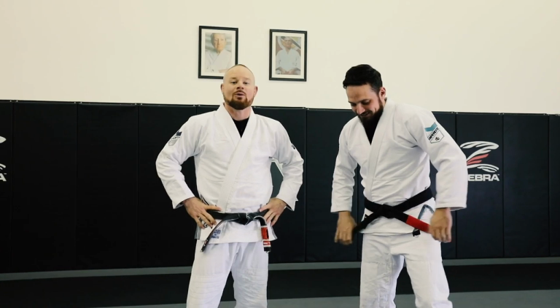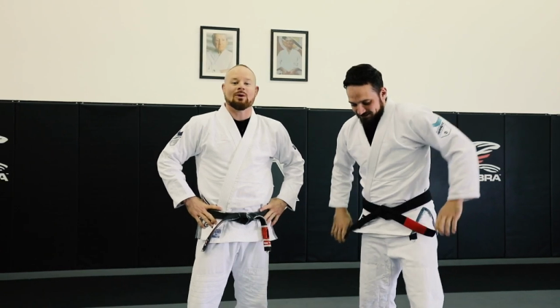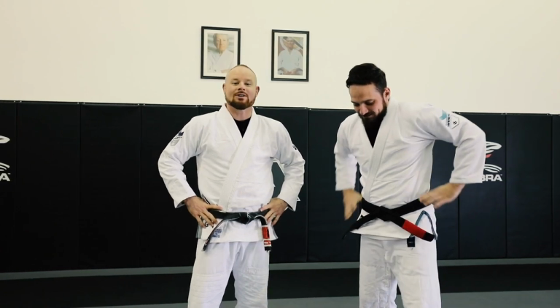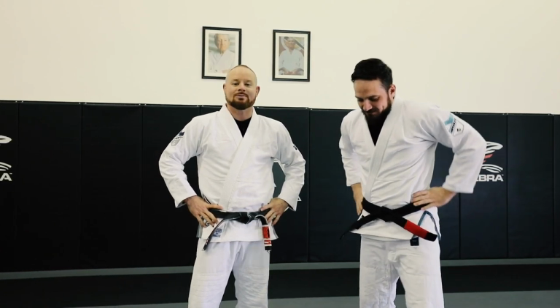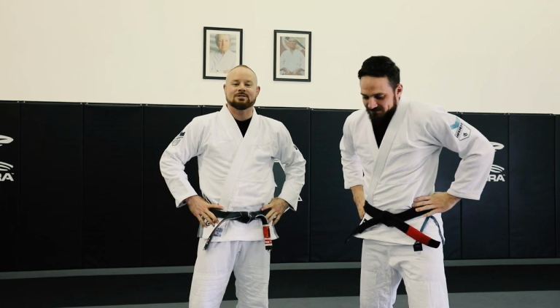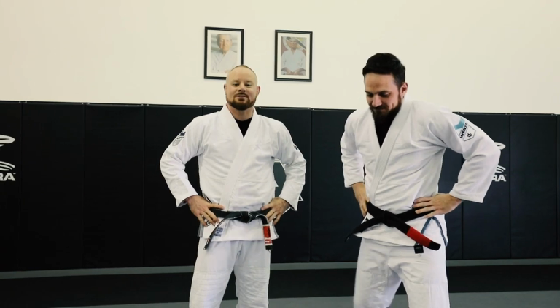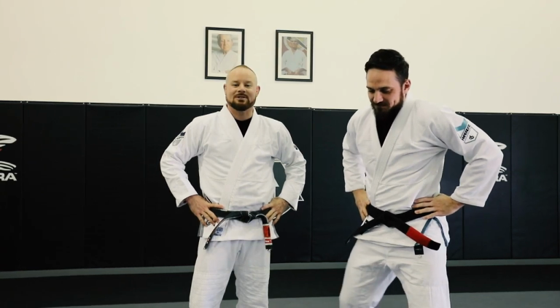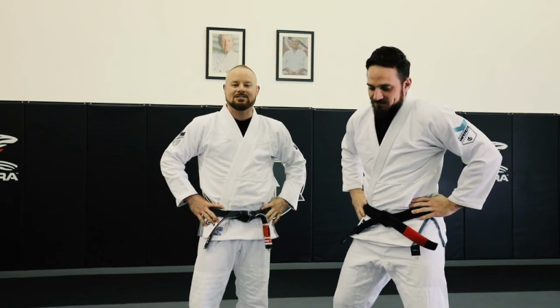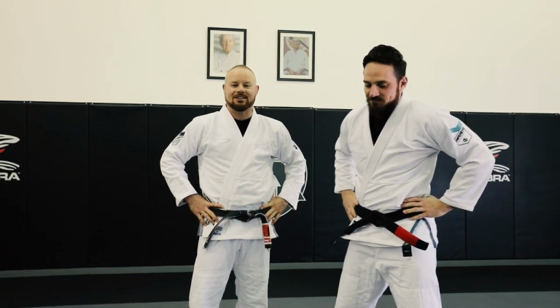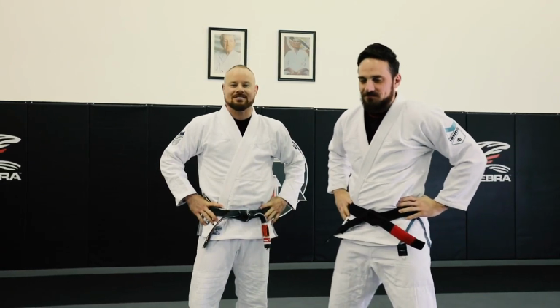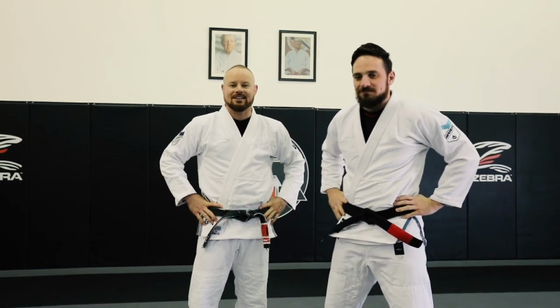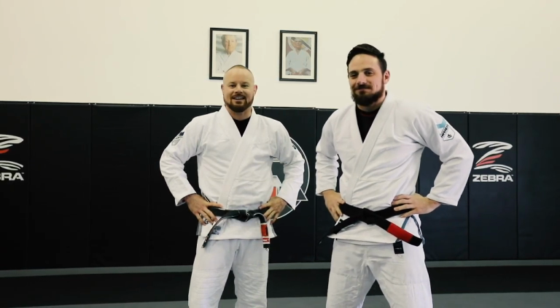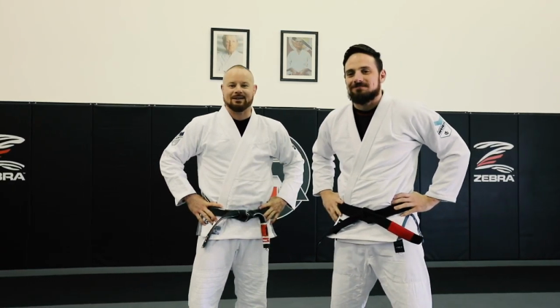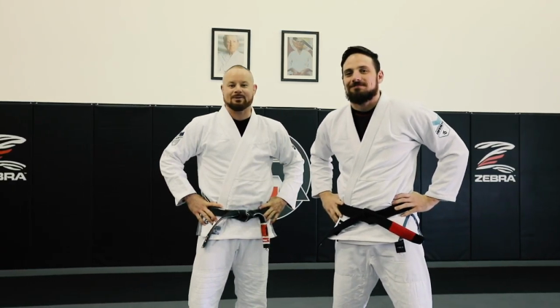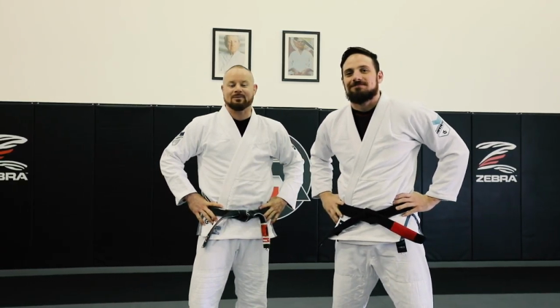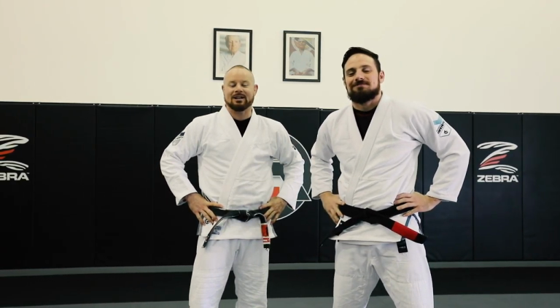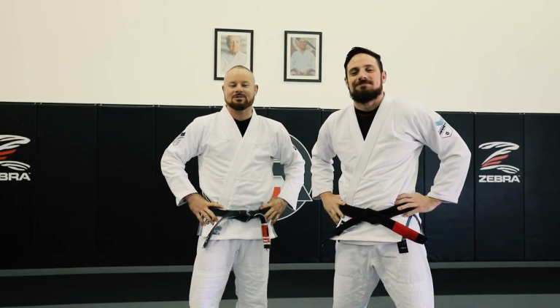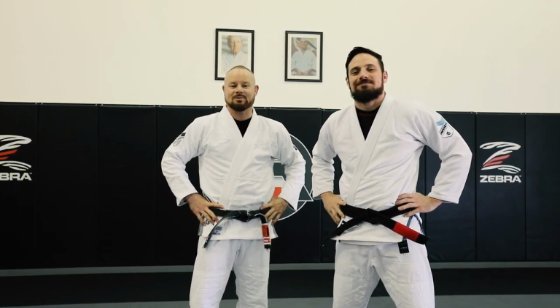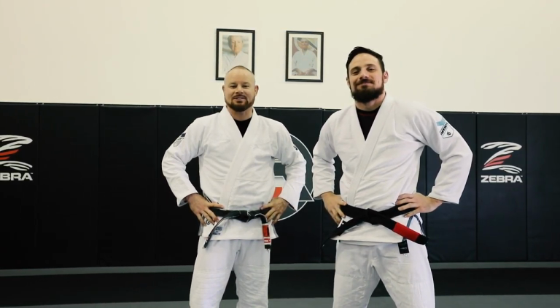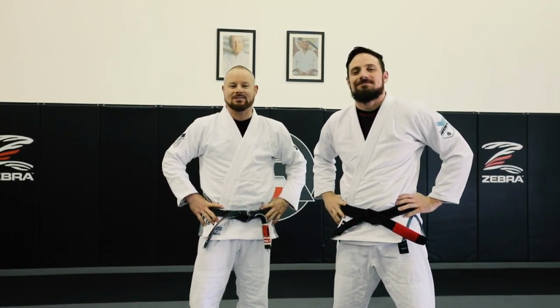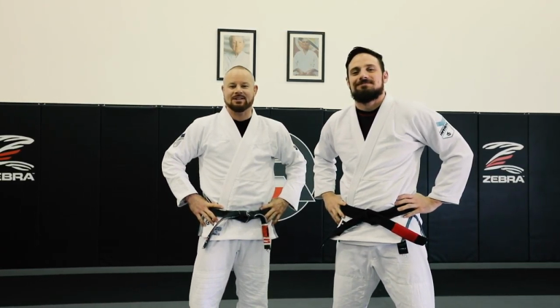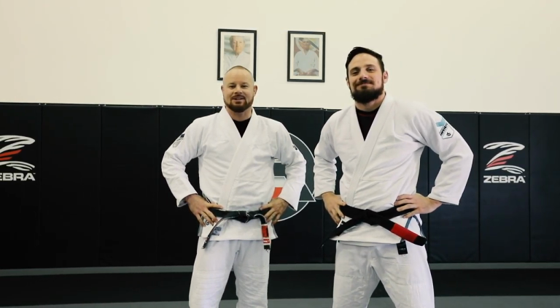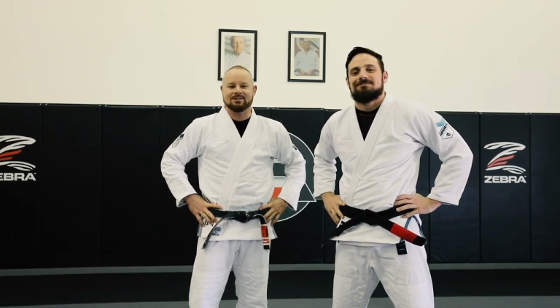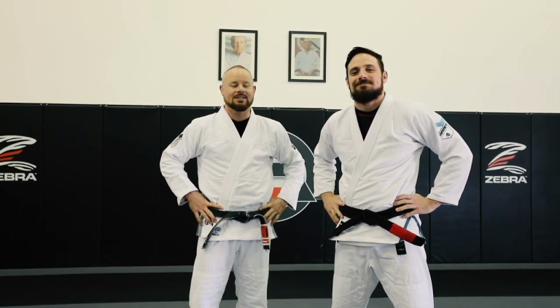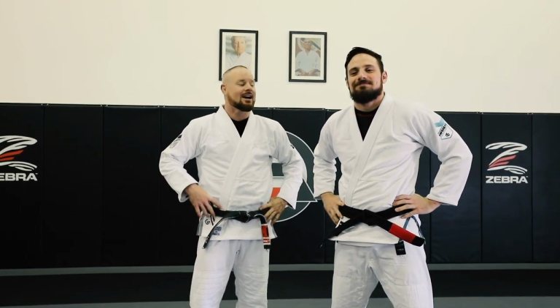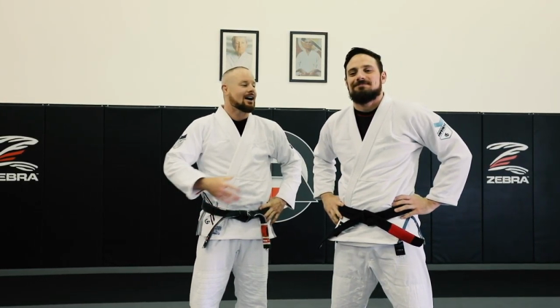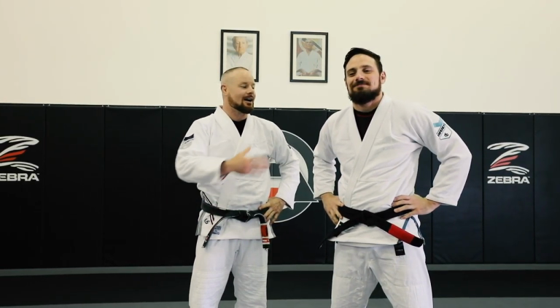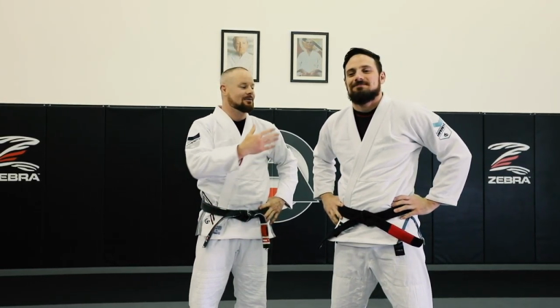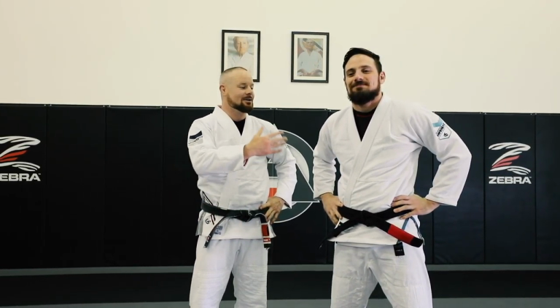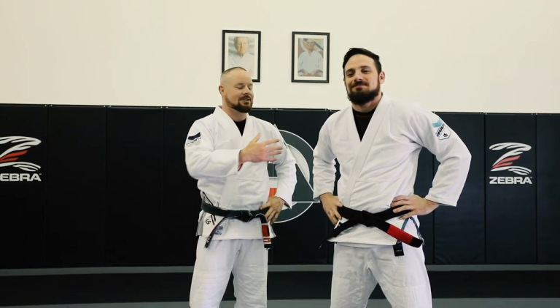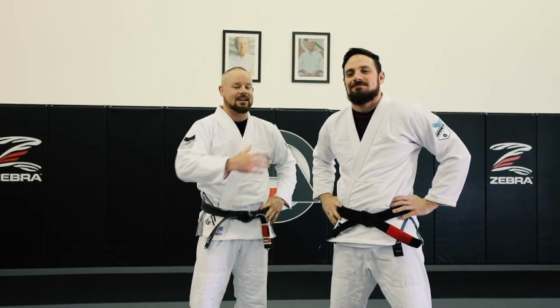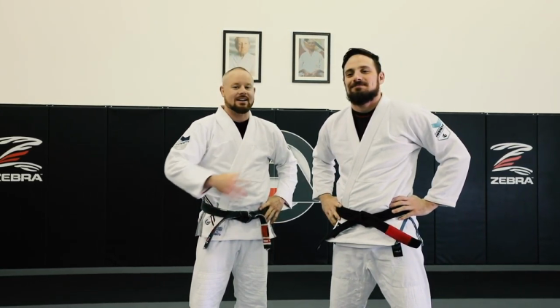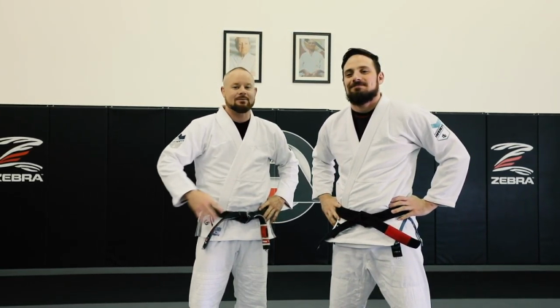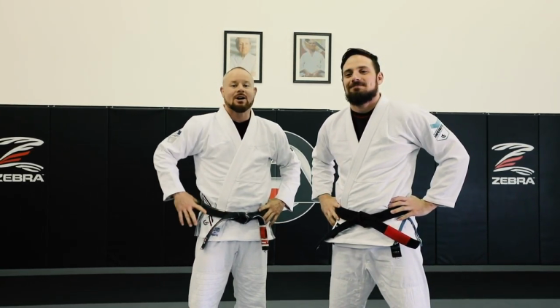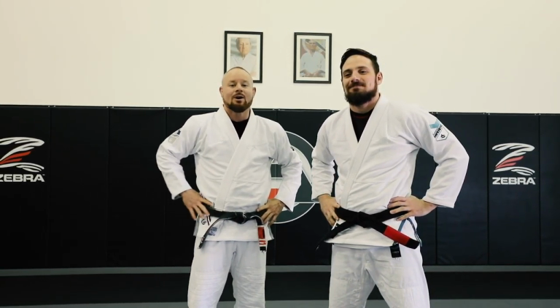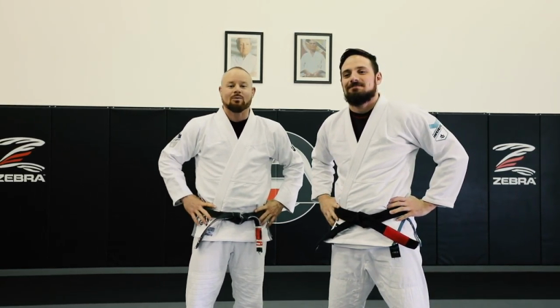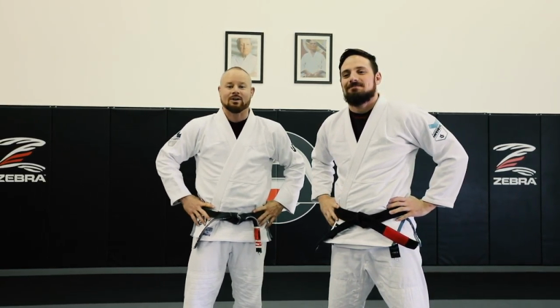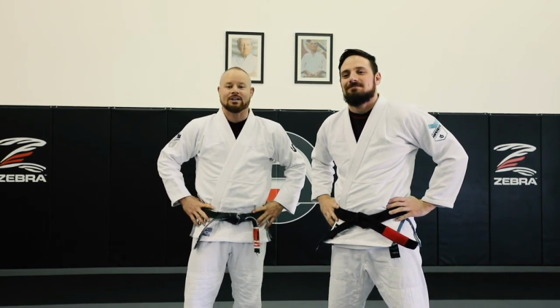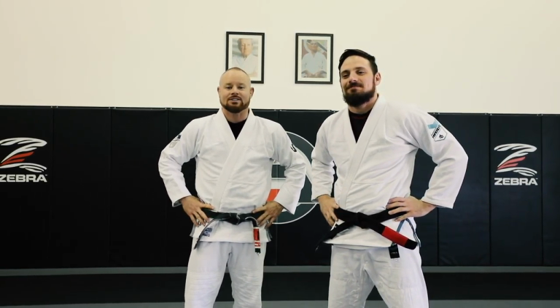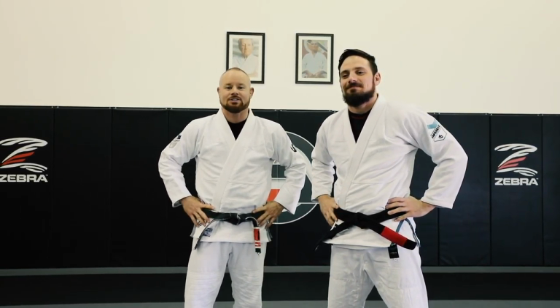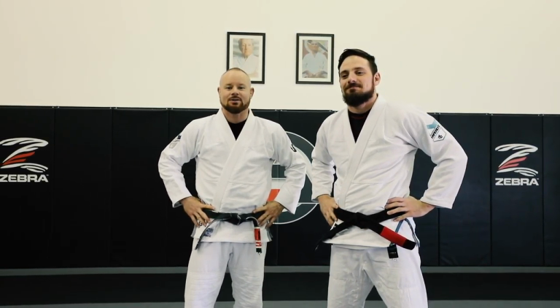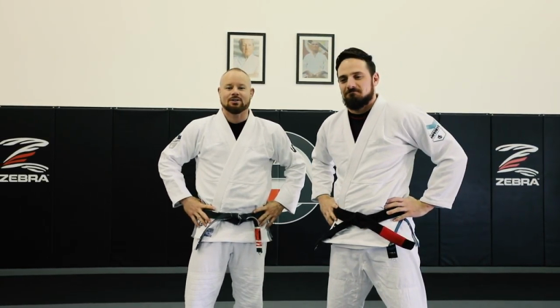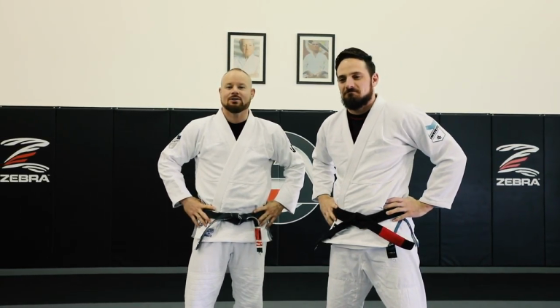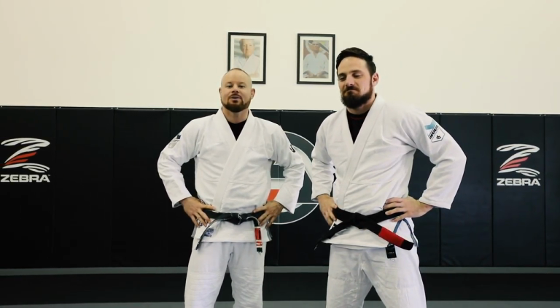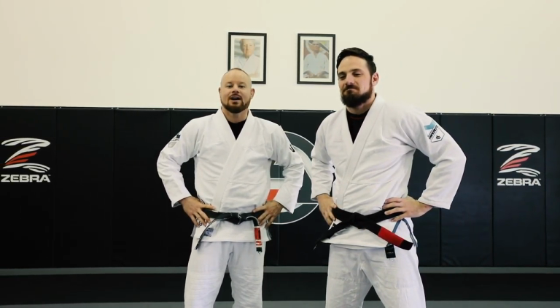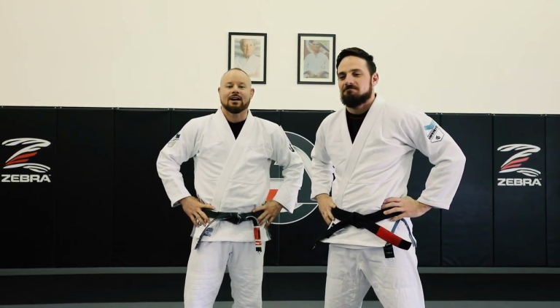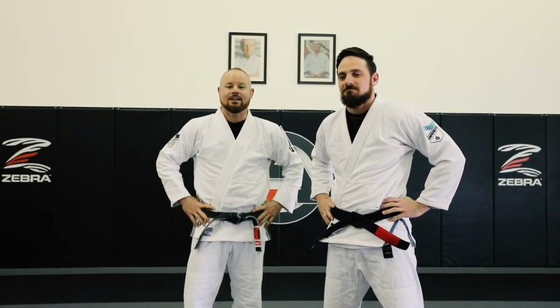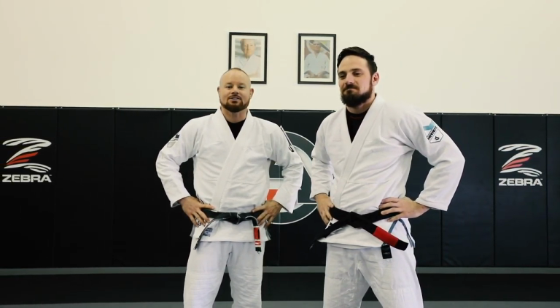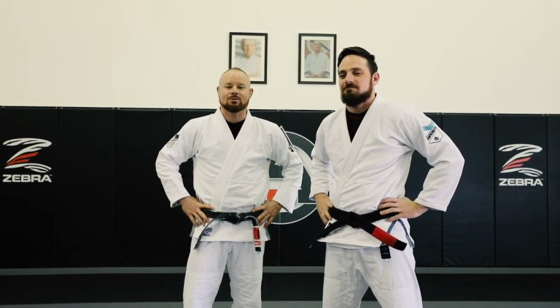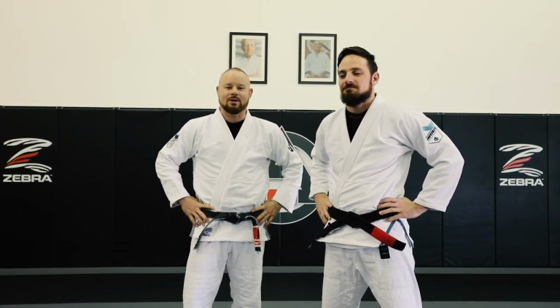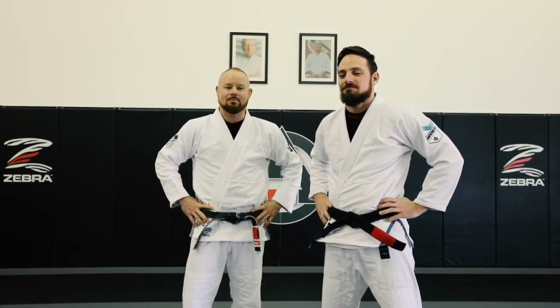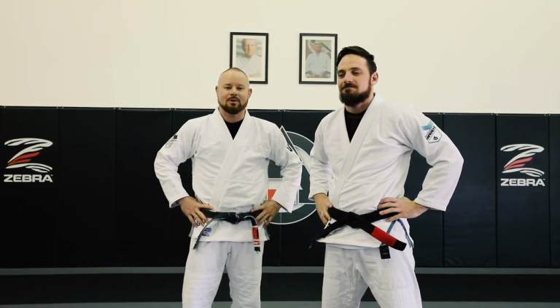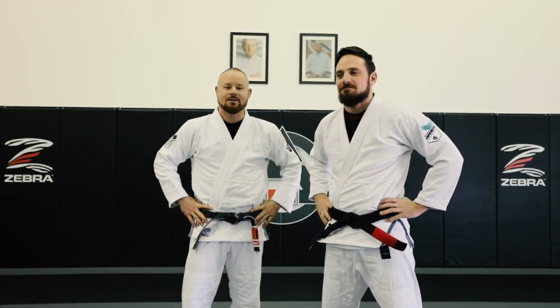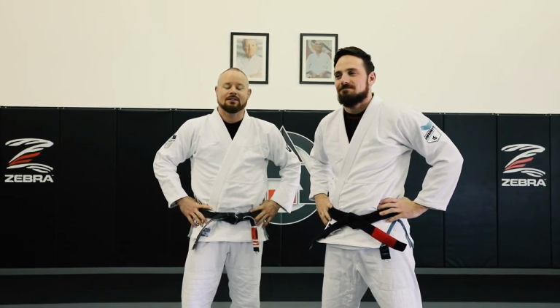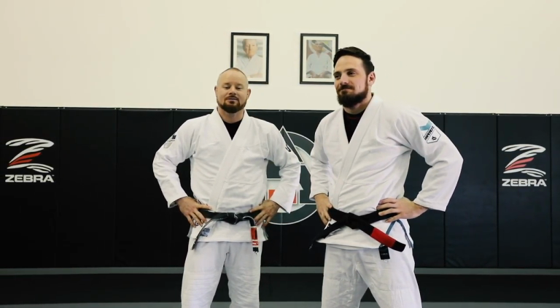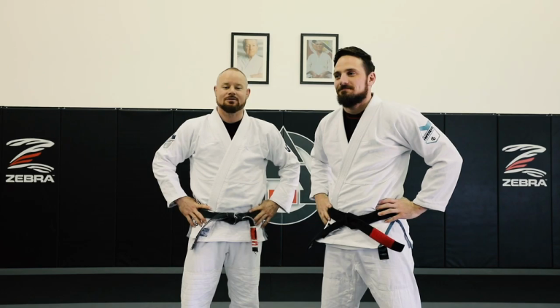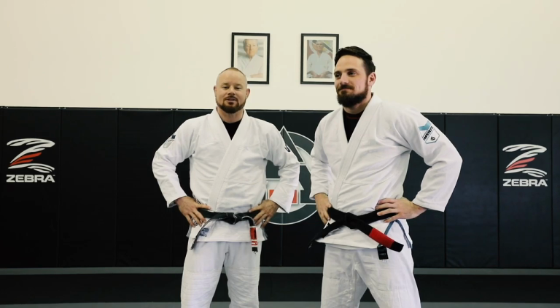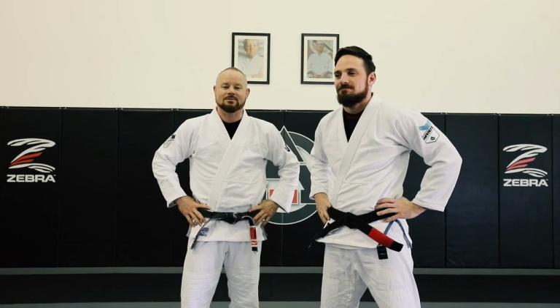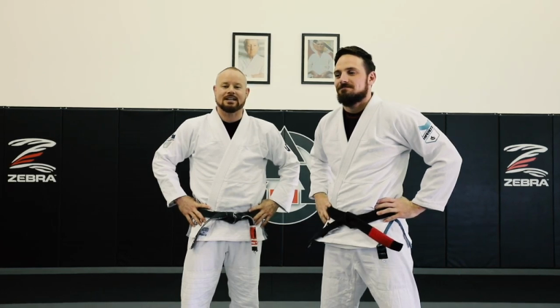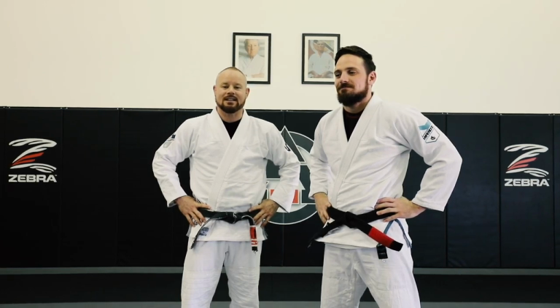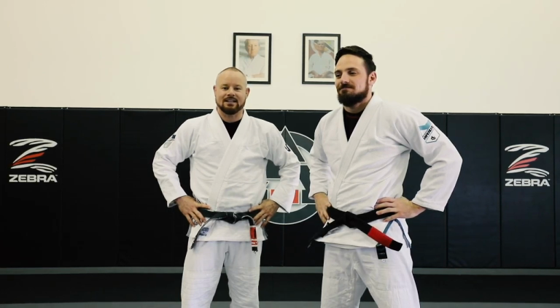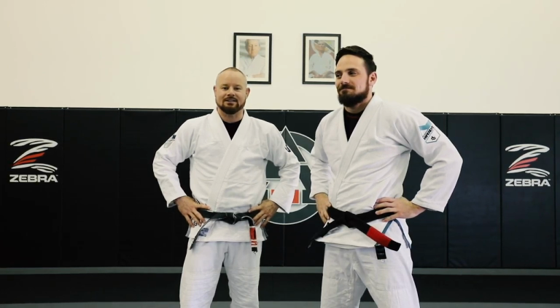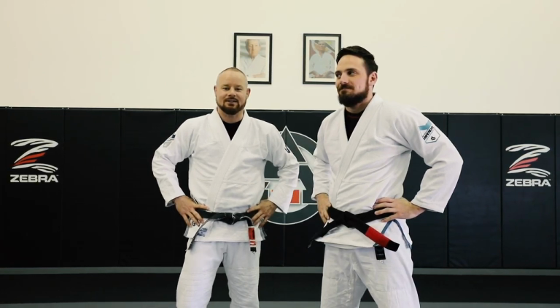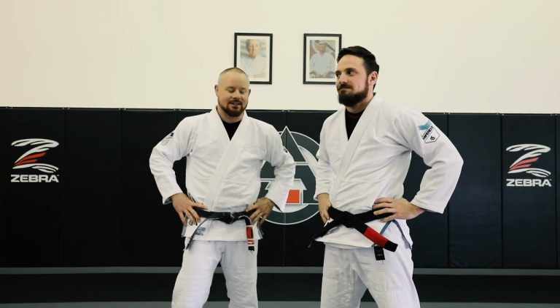Welcome to Submission Arts Academy. My name is Spencer Lalonde. I'm here with Adam. We're going to show you a sweep from De La Riva.